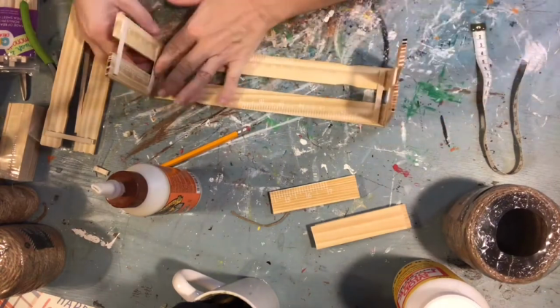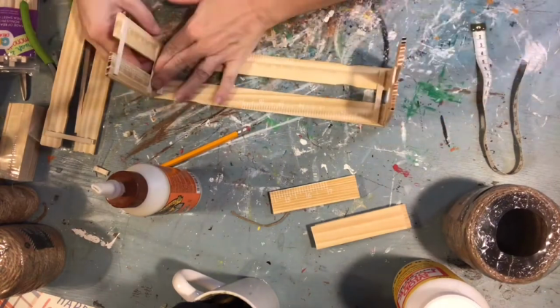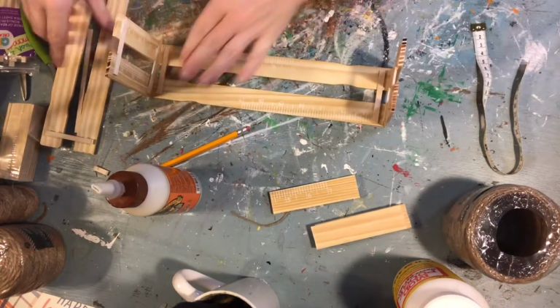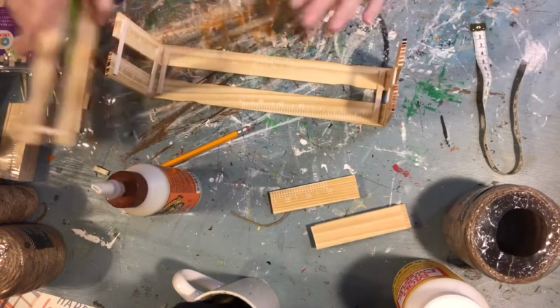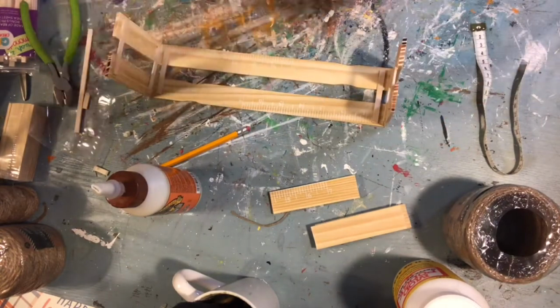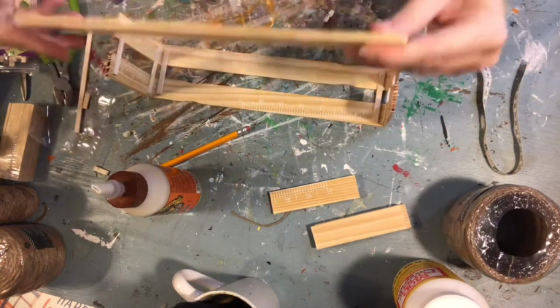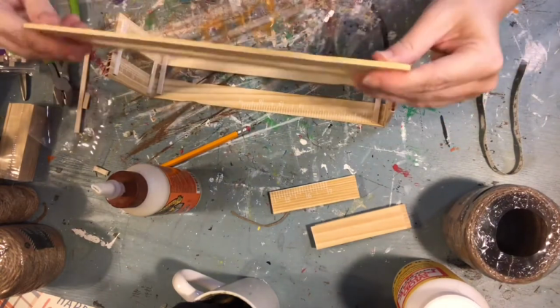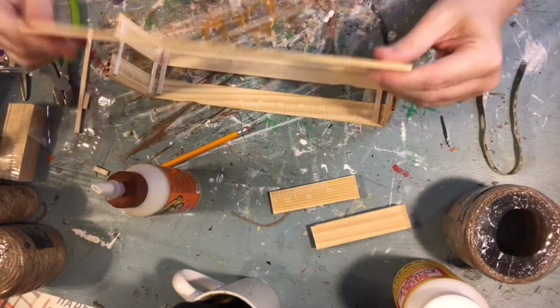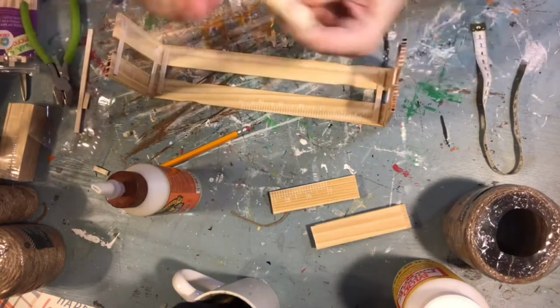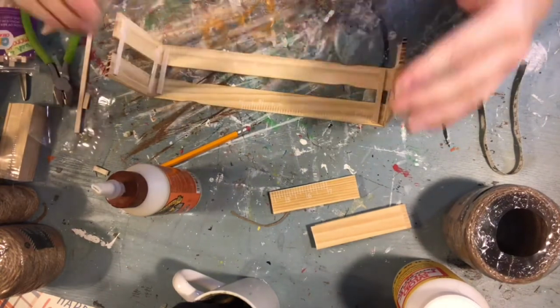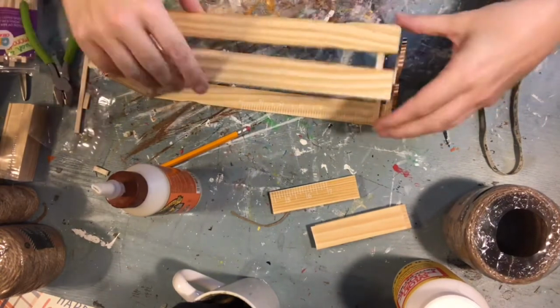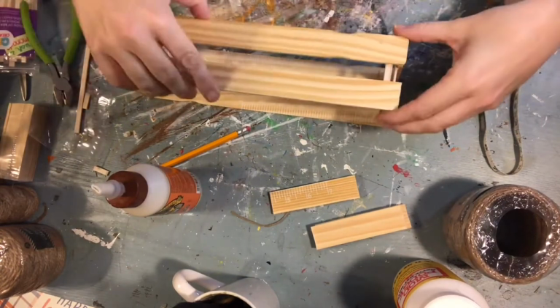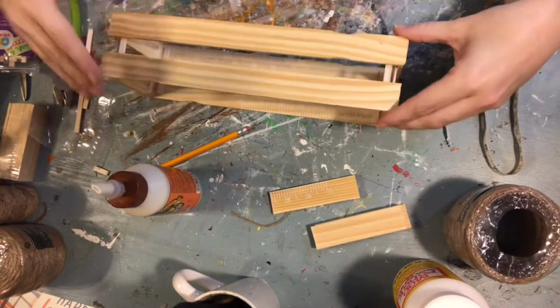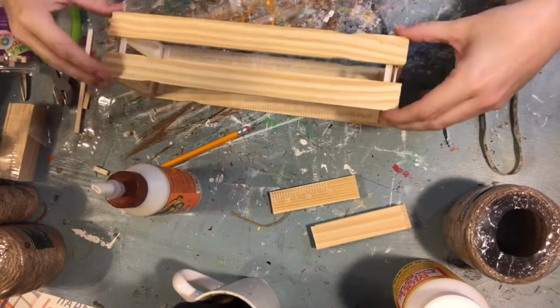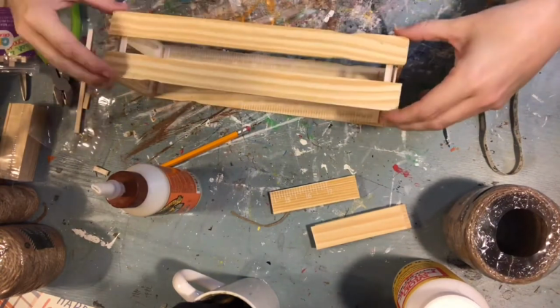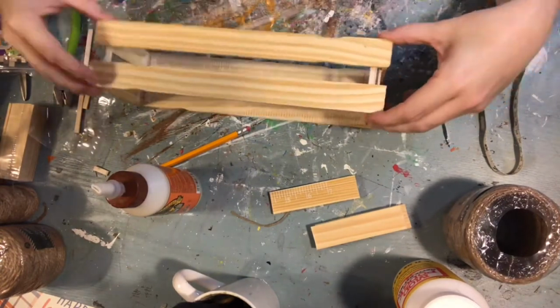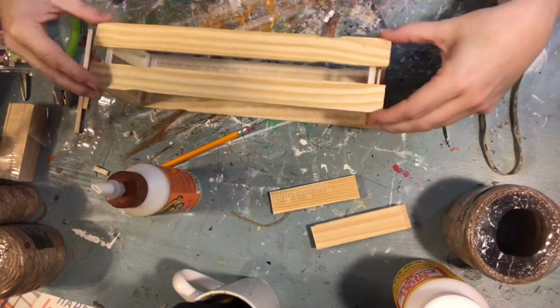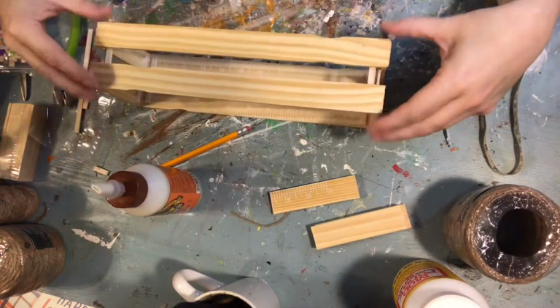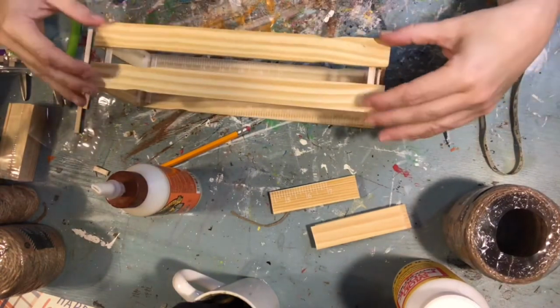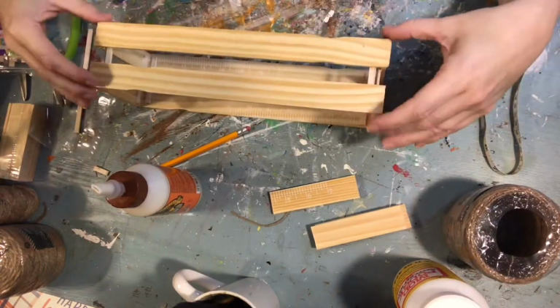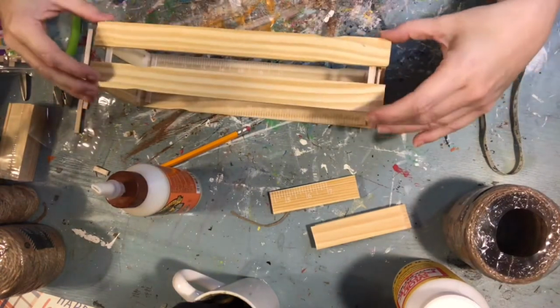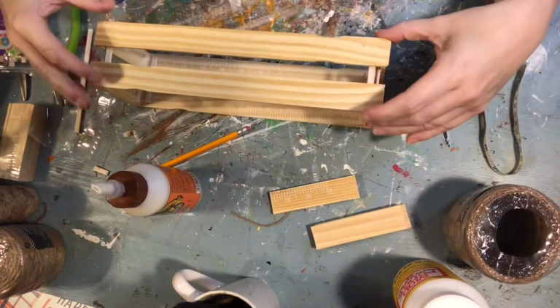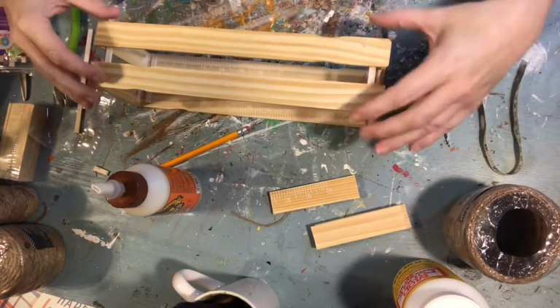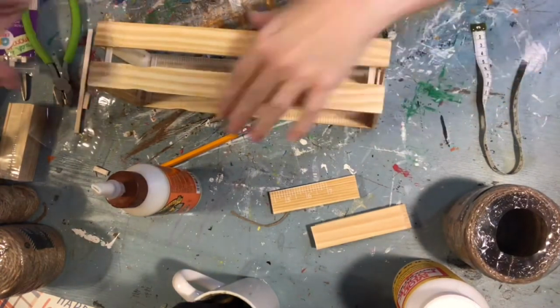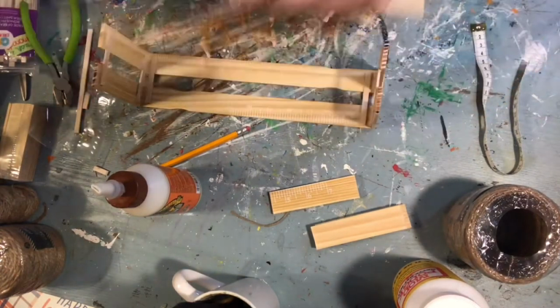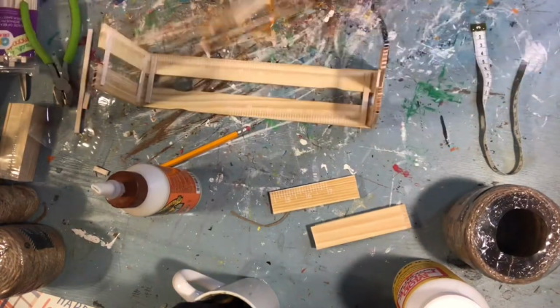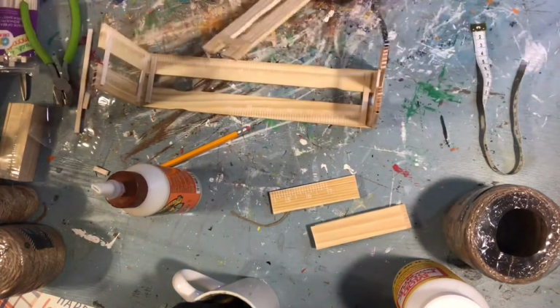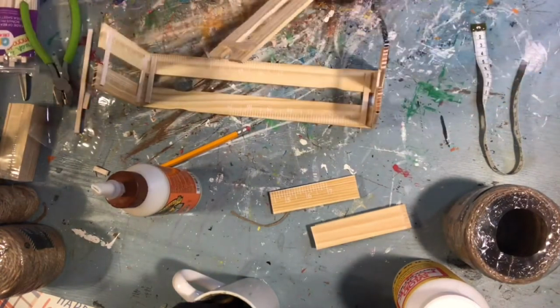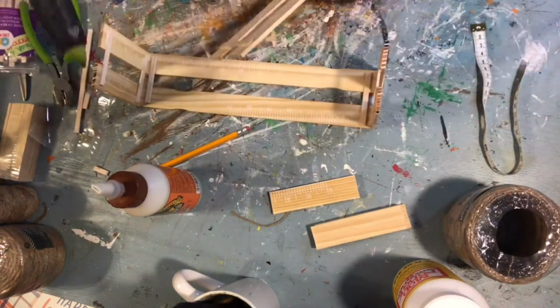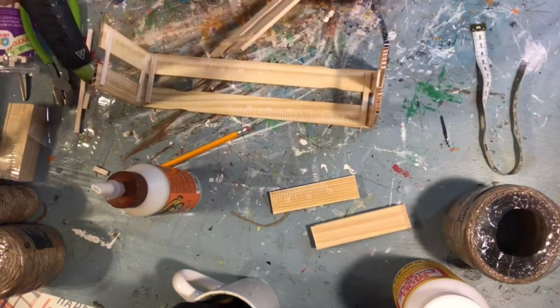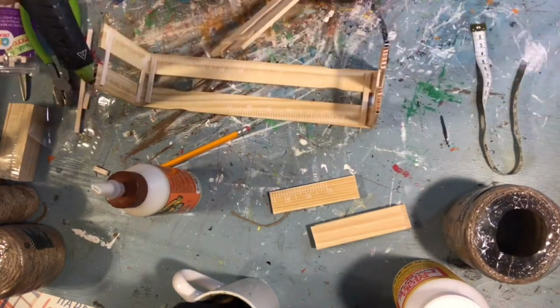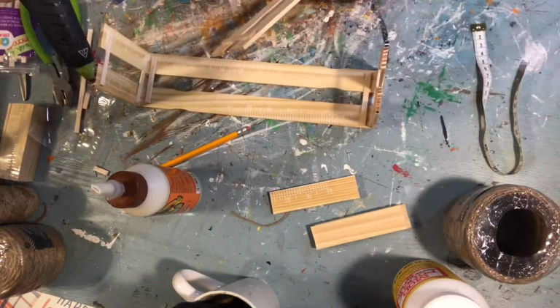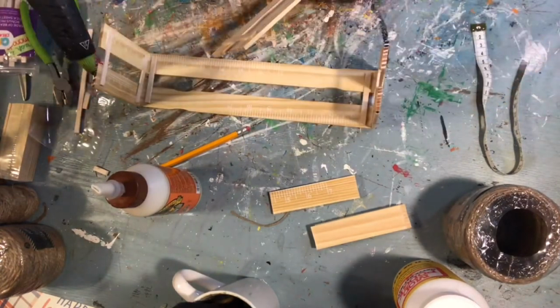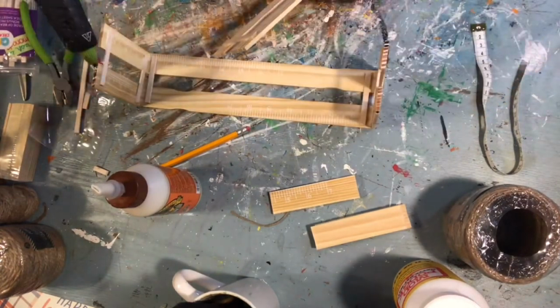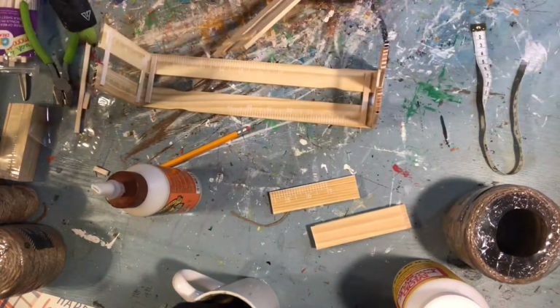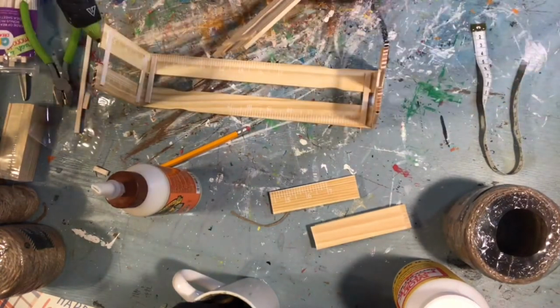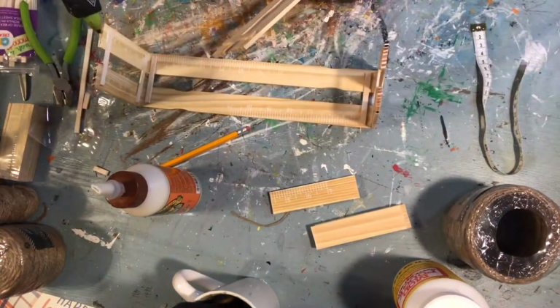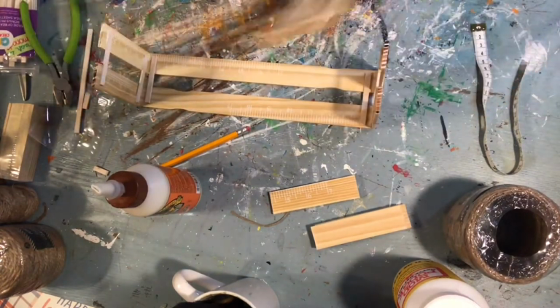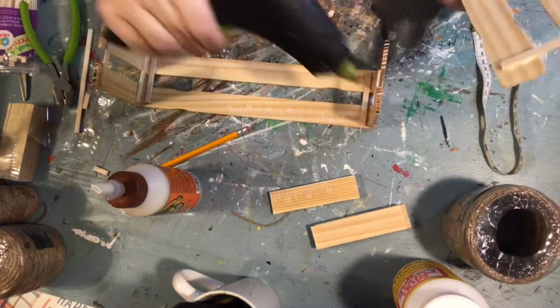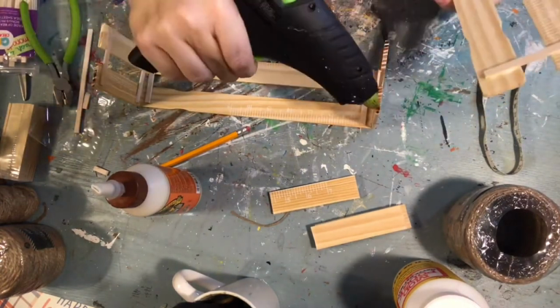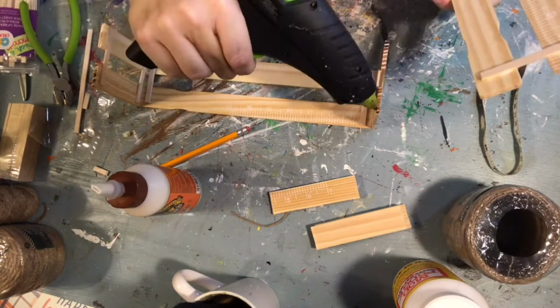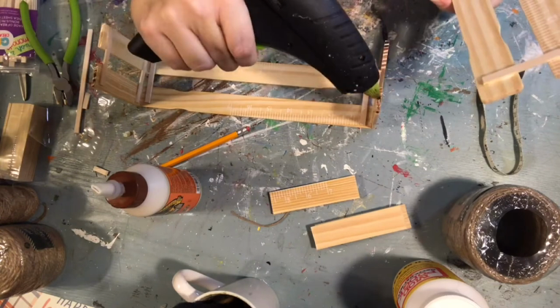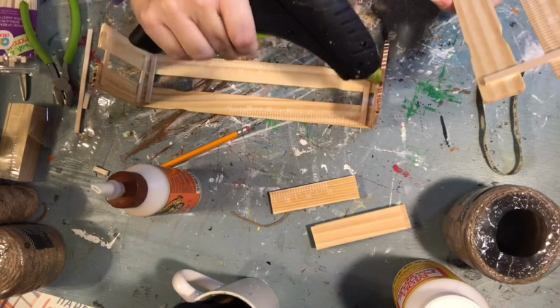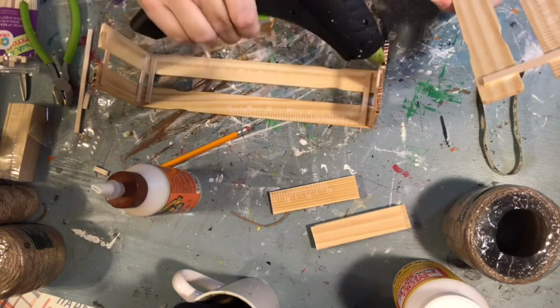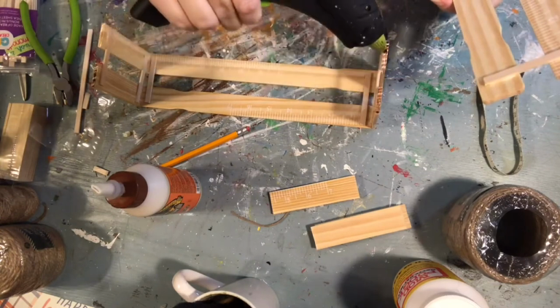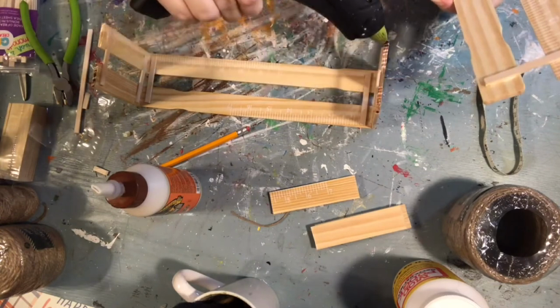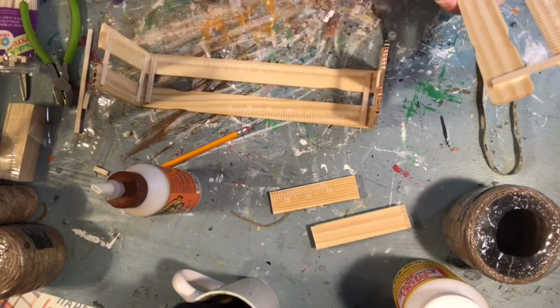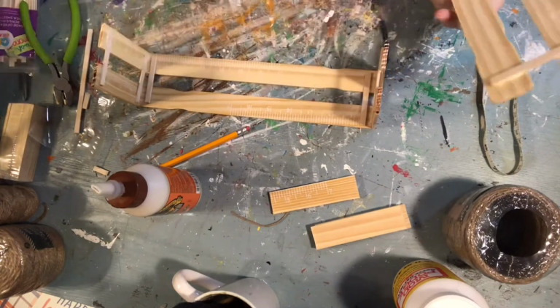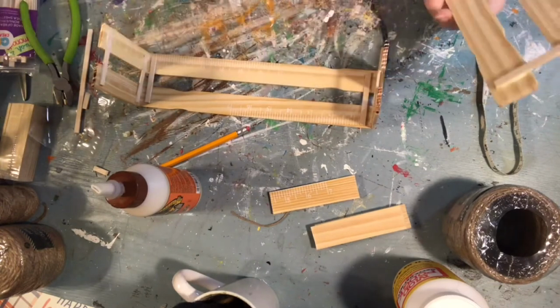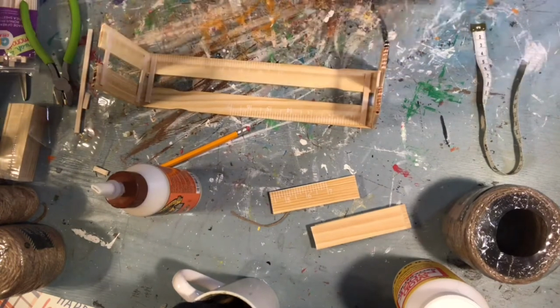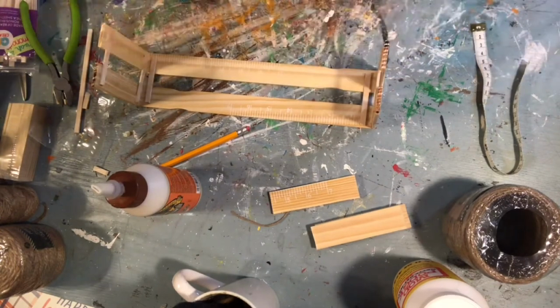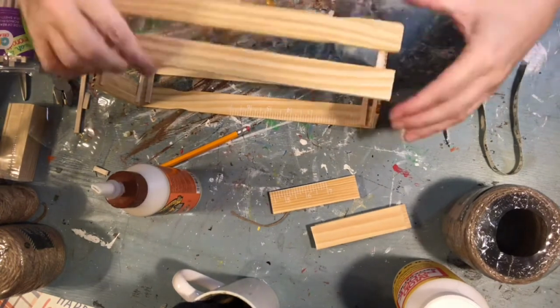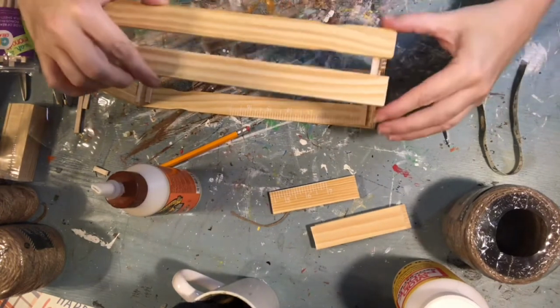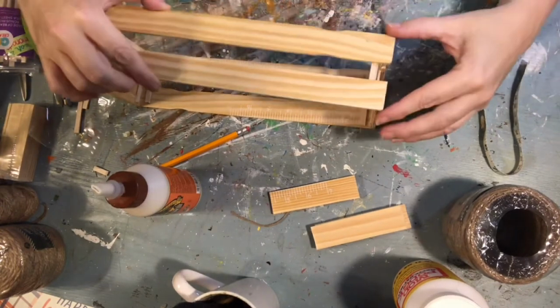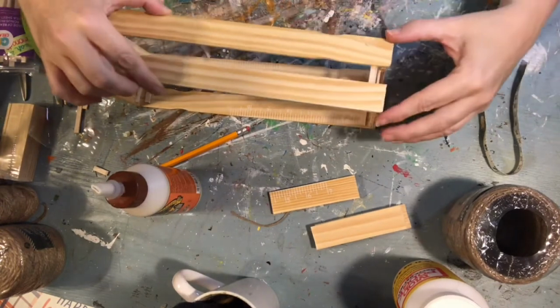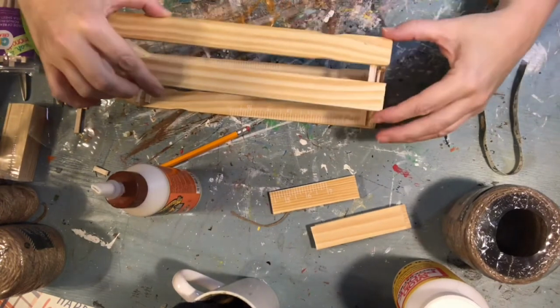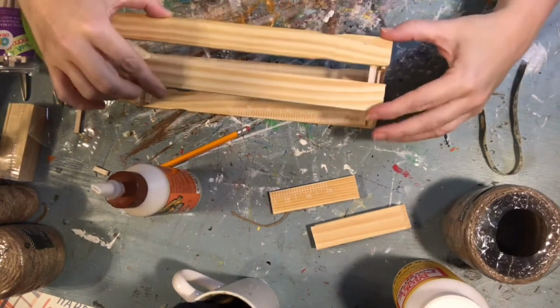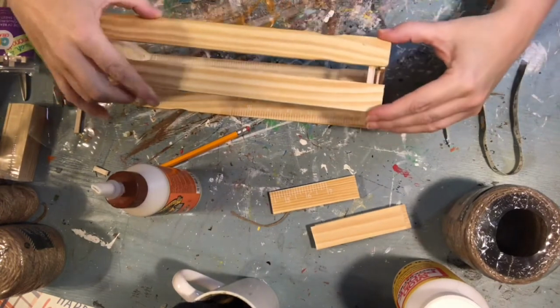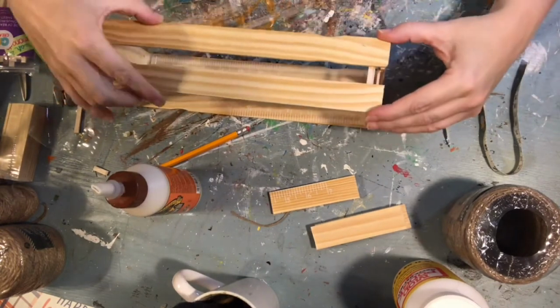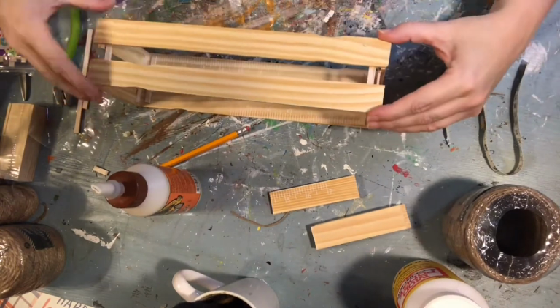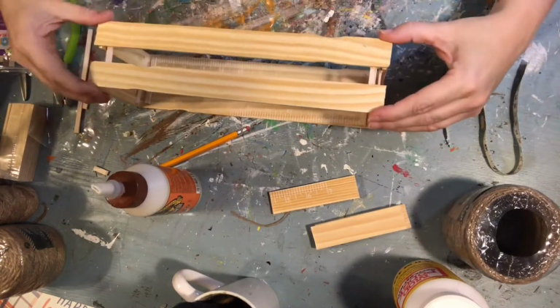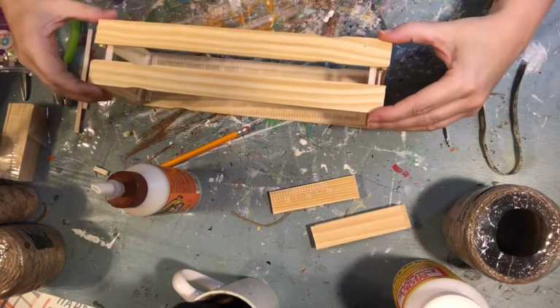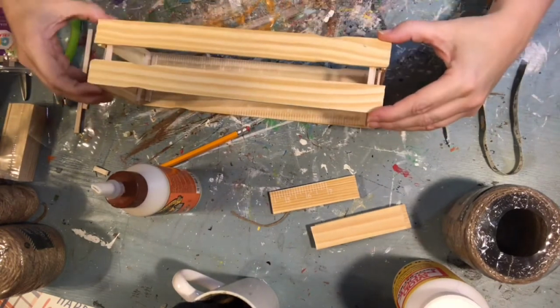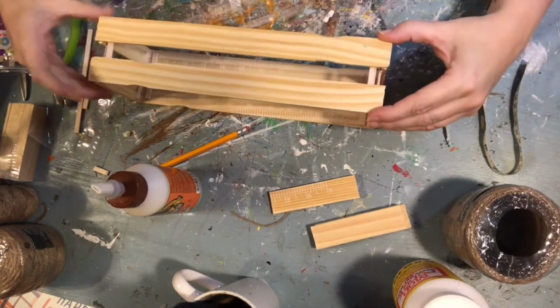Now, I will add hot glue to the edges of my slats, and then I will add the second long side.